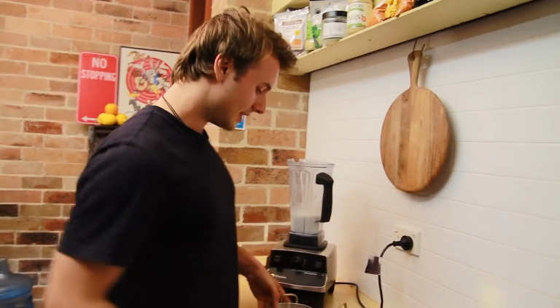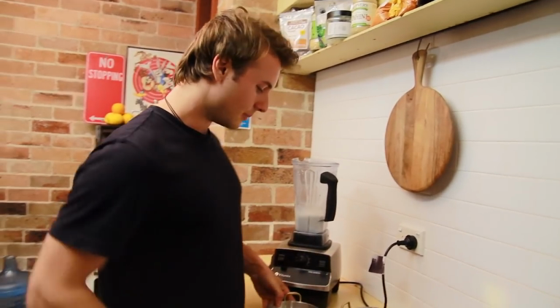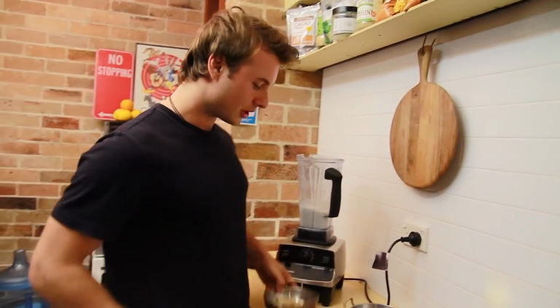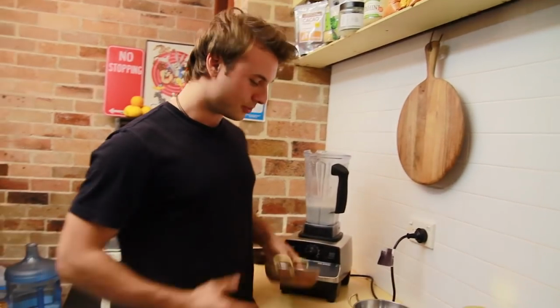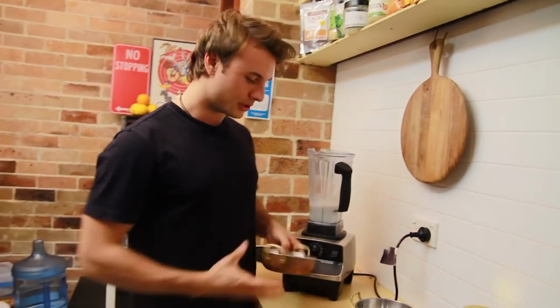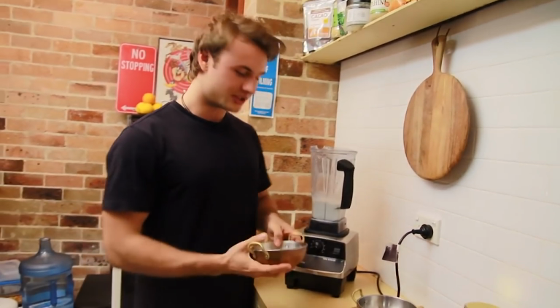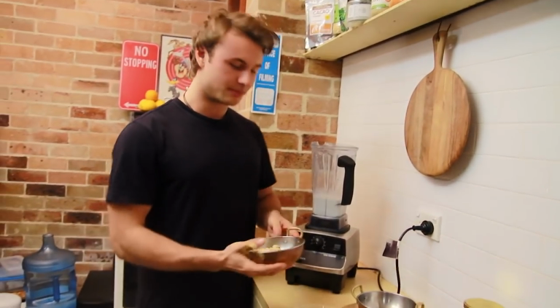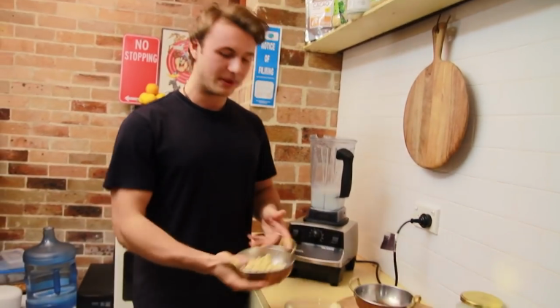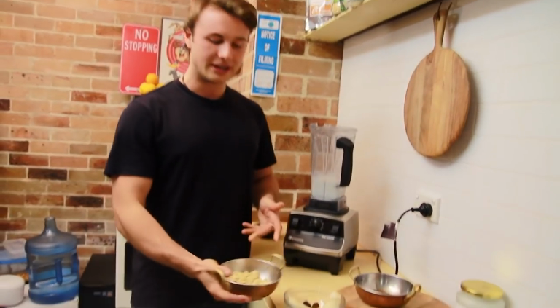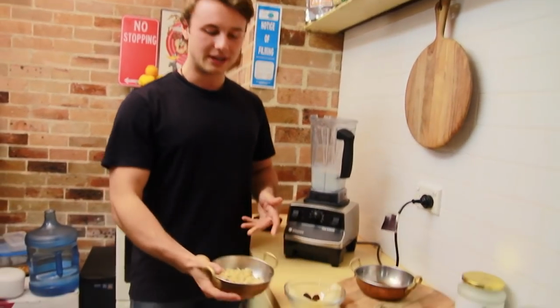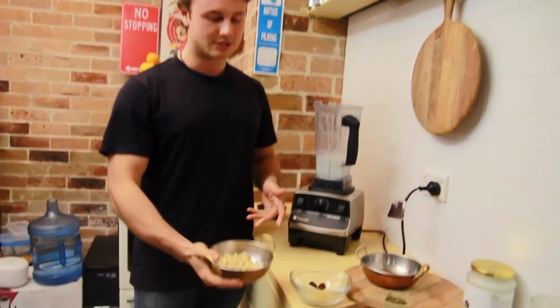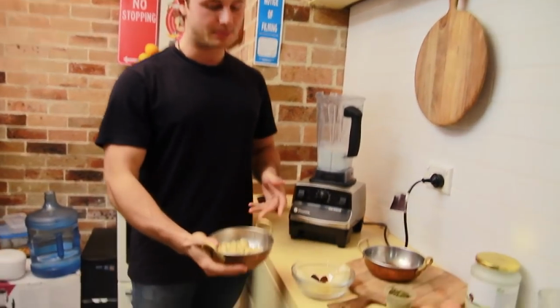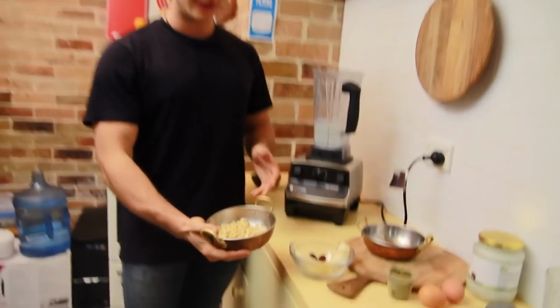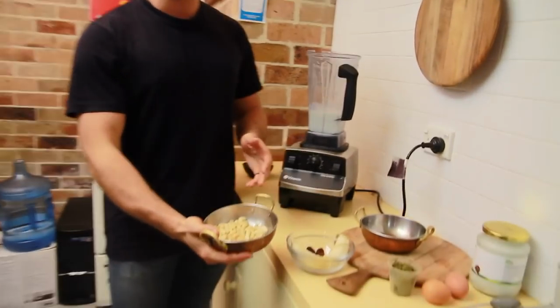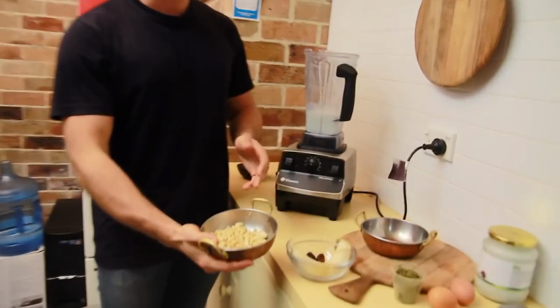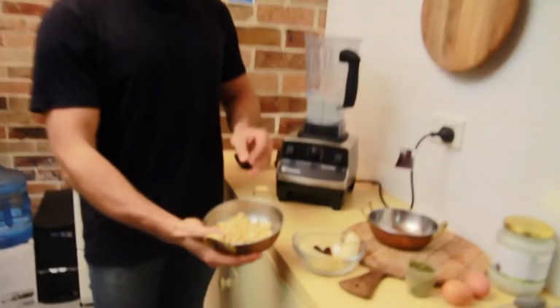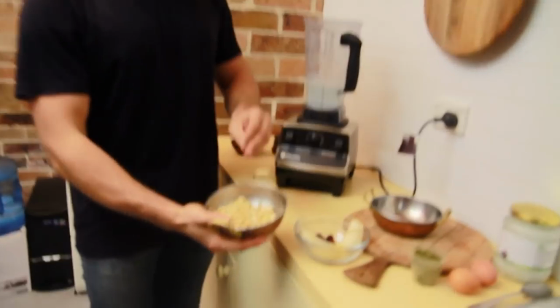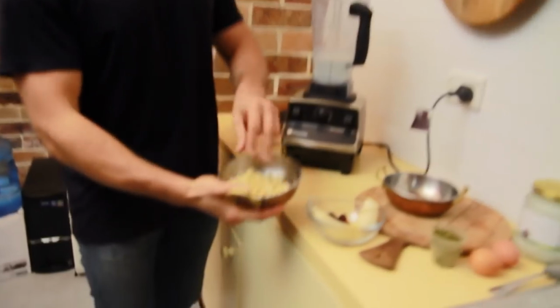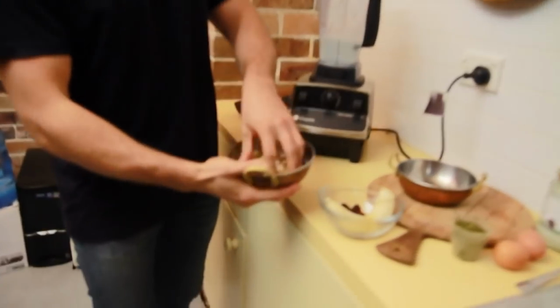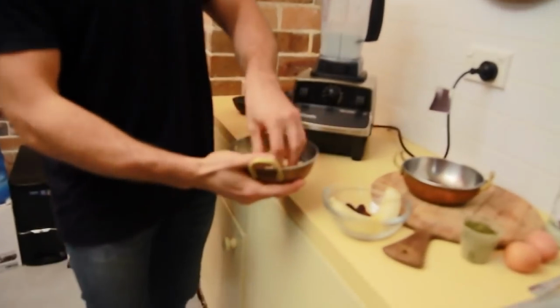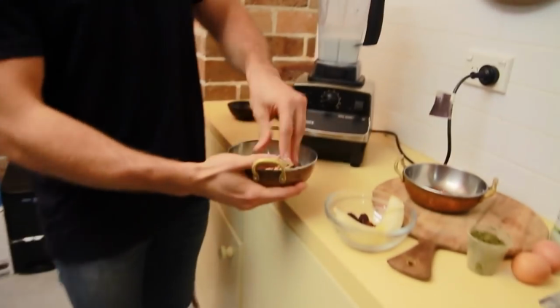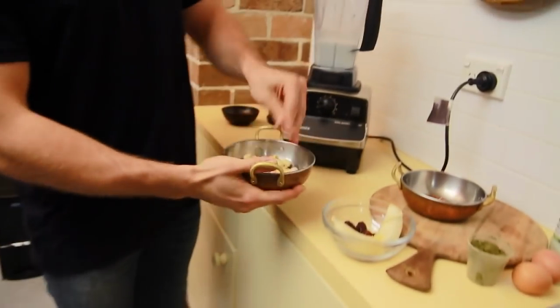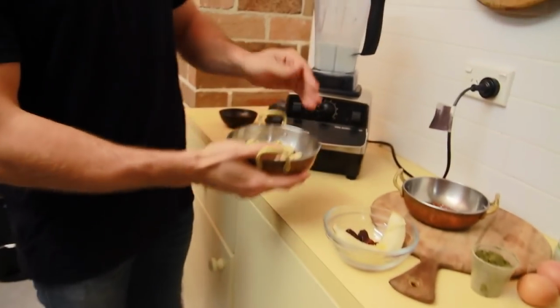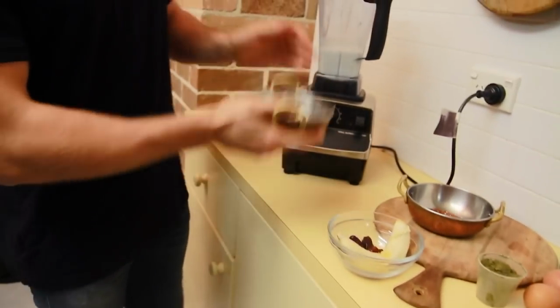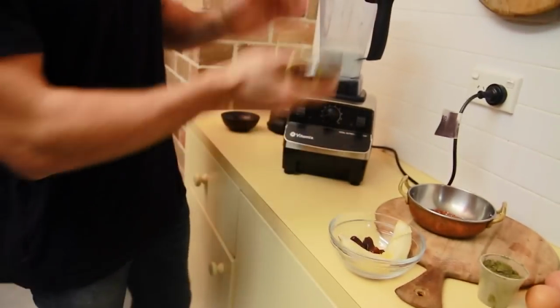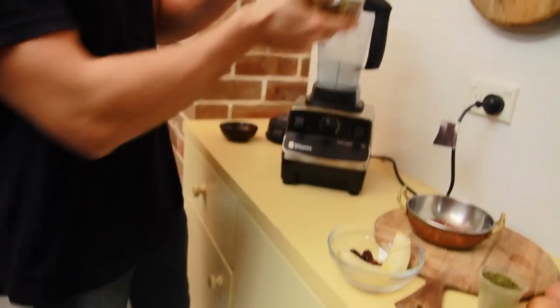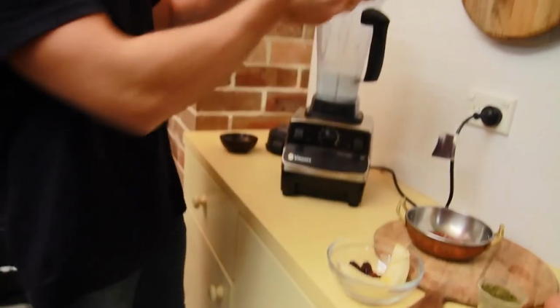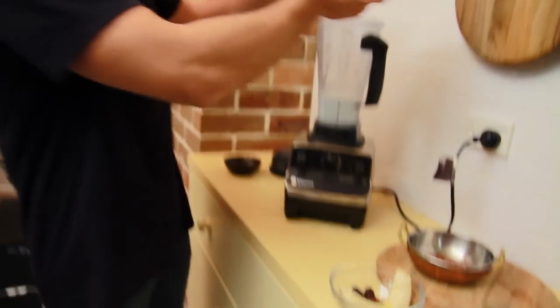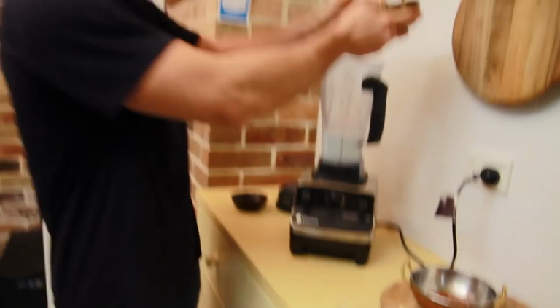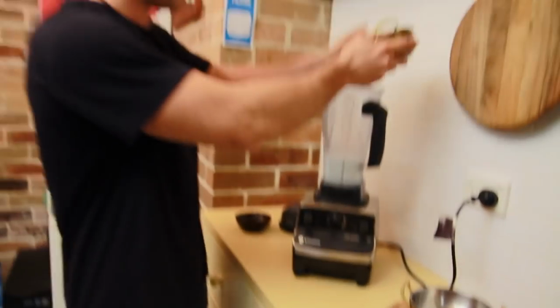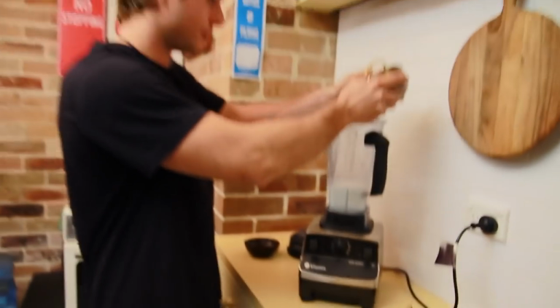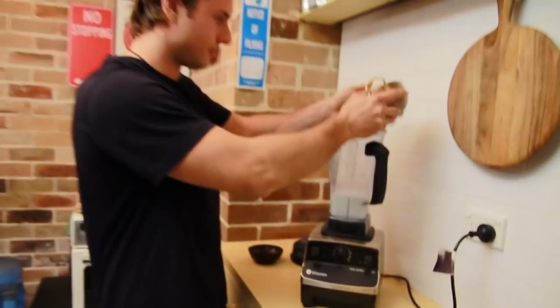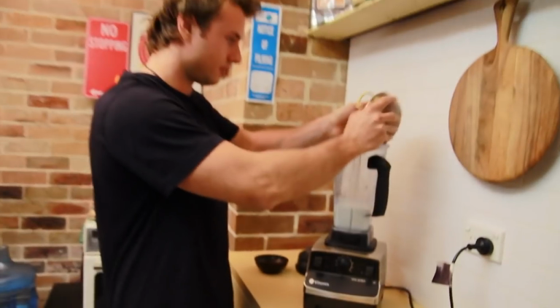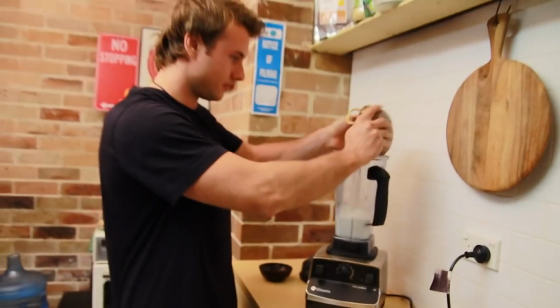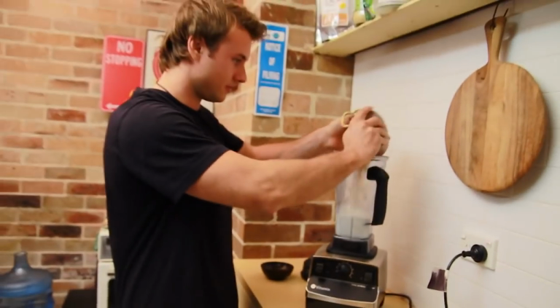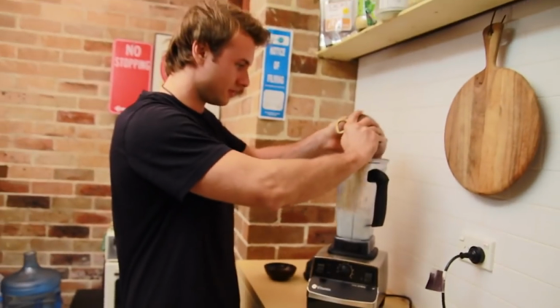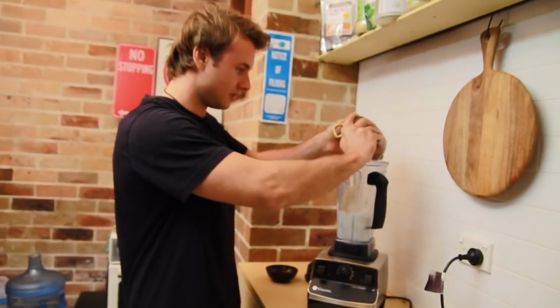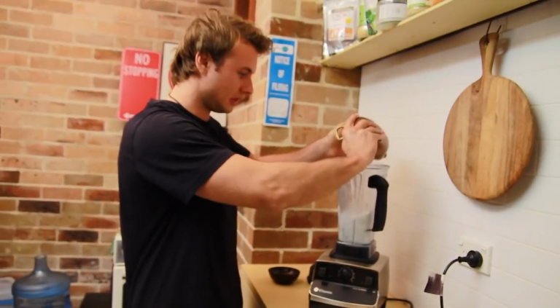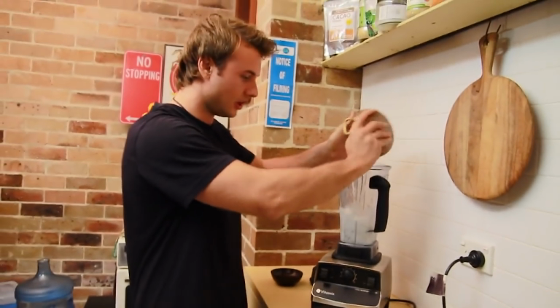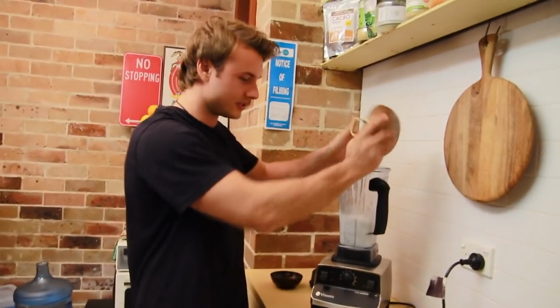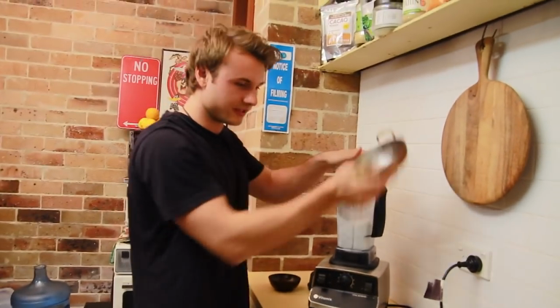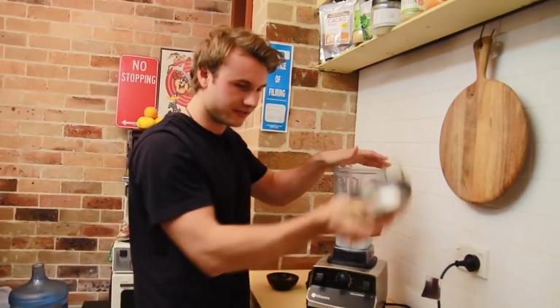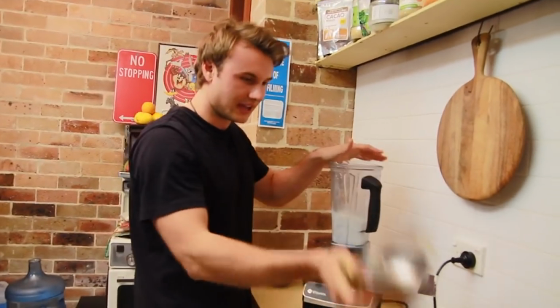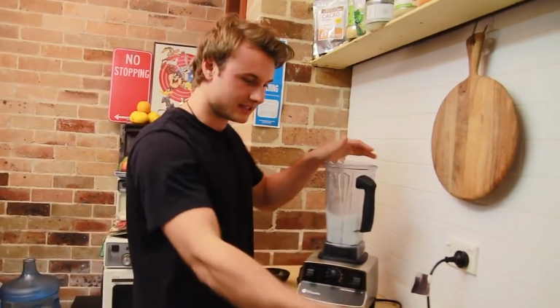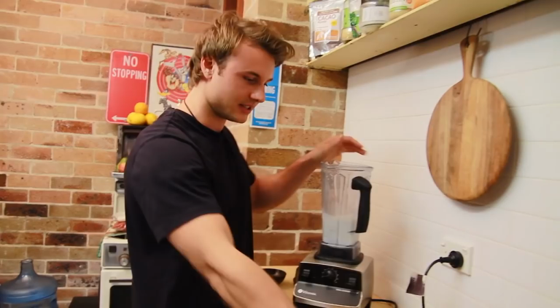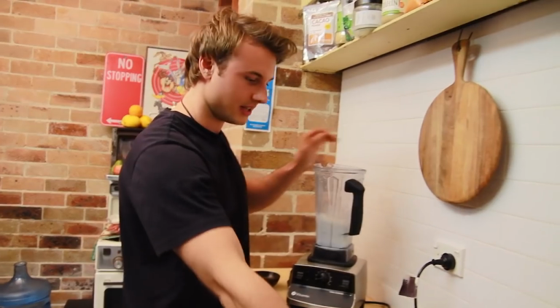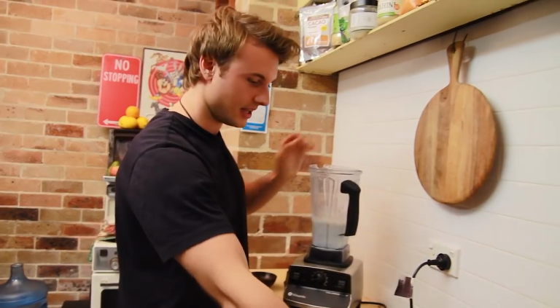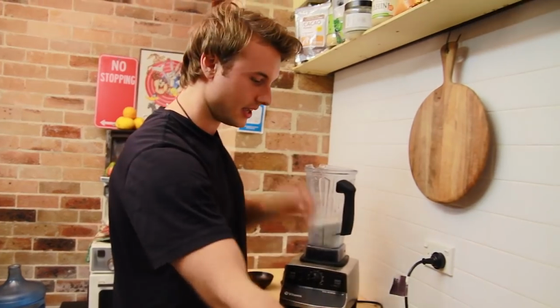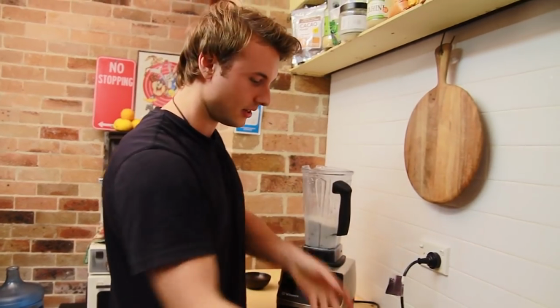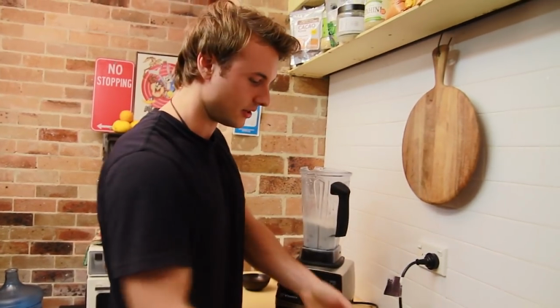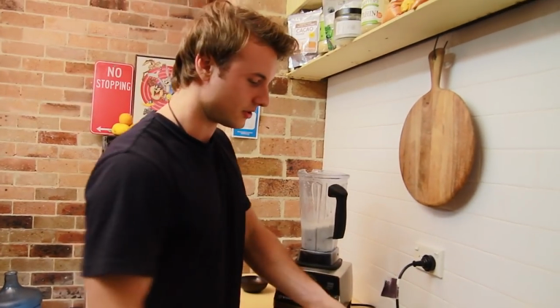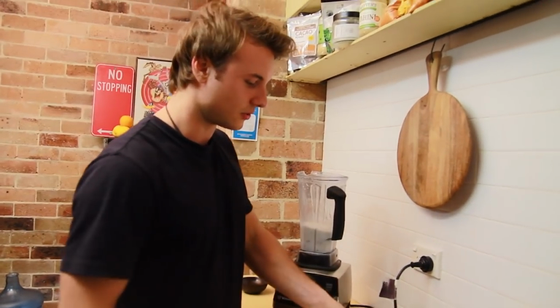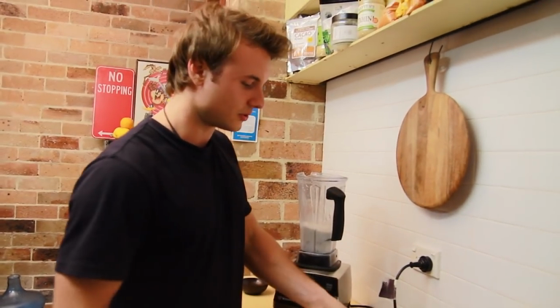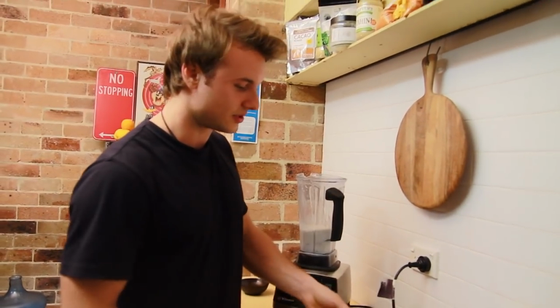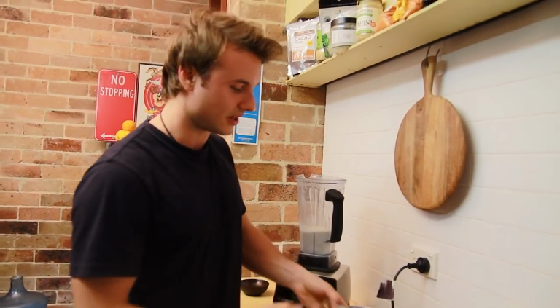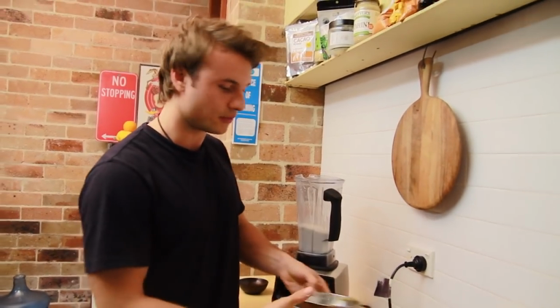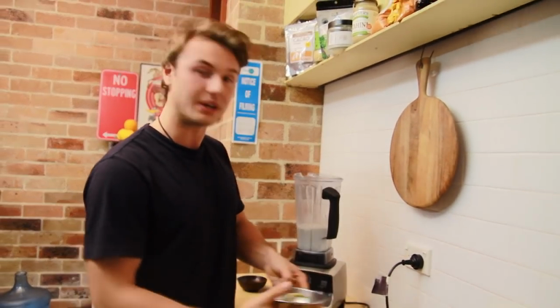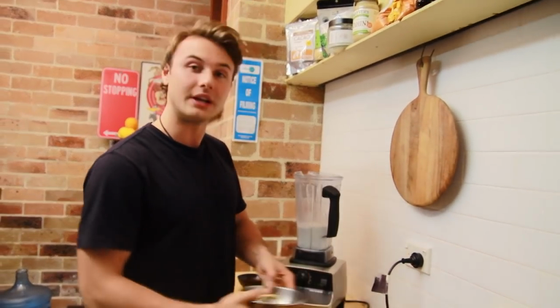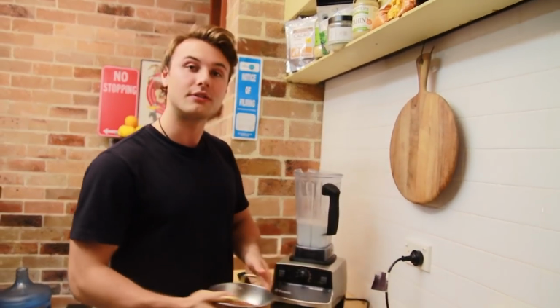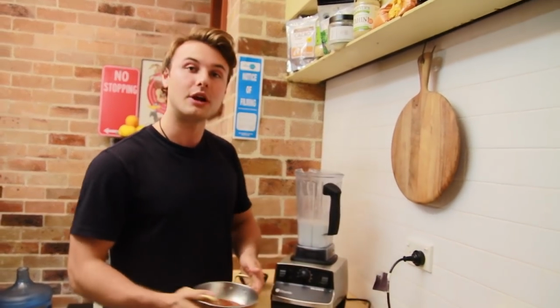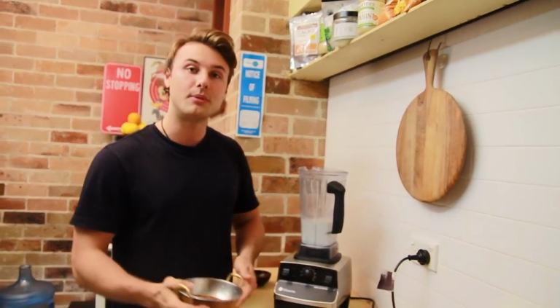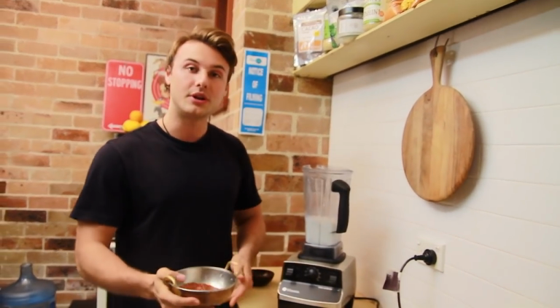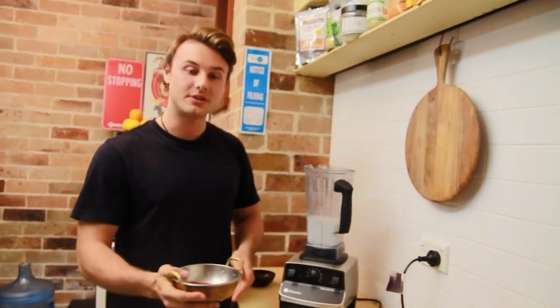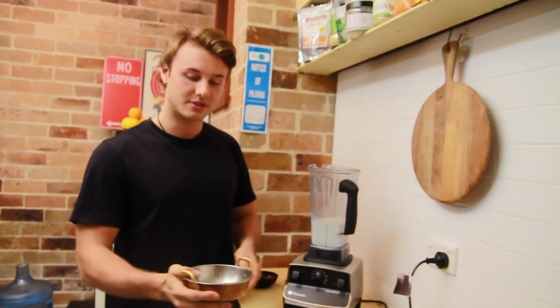Then we're going to put in some peanuts. Peanuts are awesome — lots of fats in there, lots of the good stuff we need for our bodies.